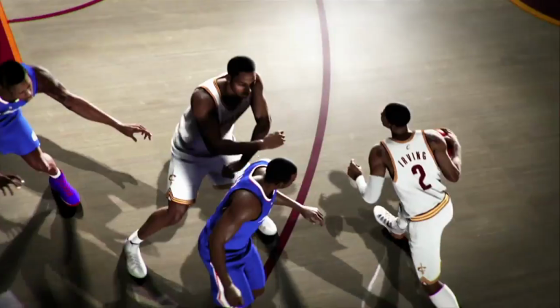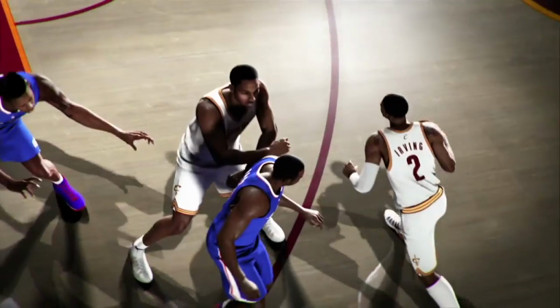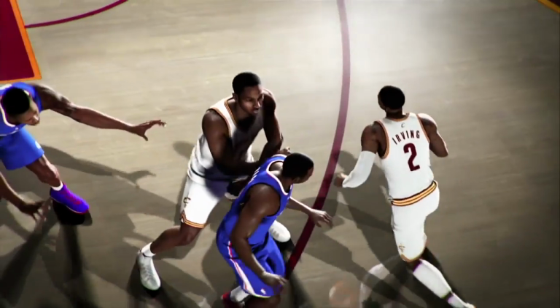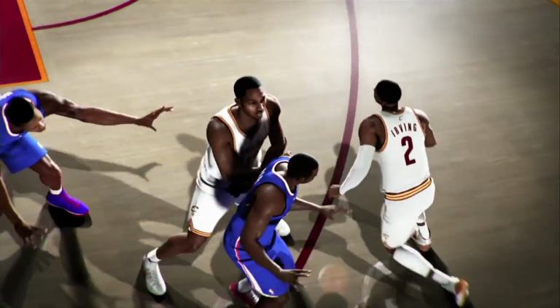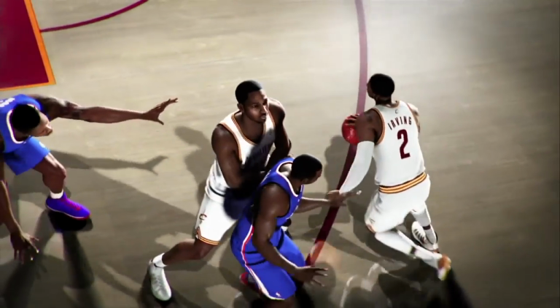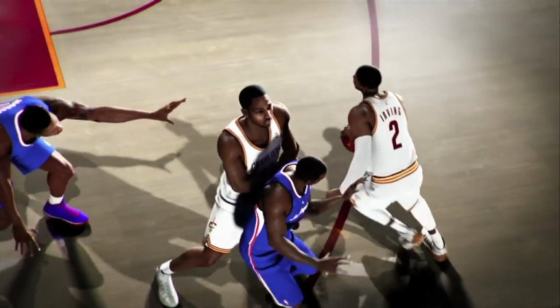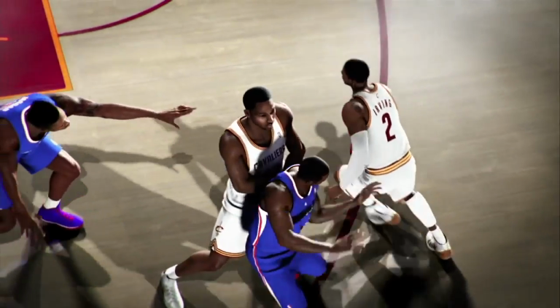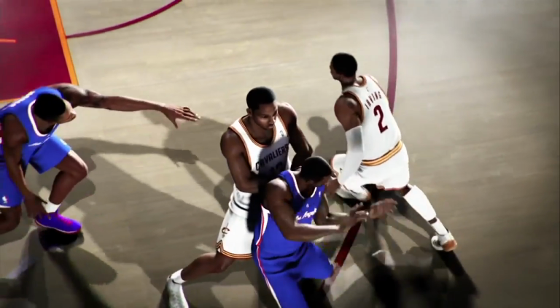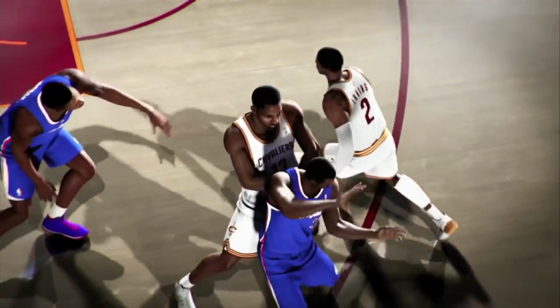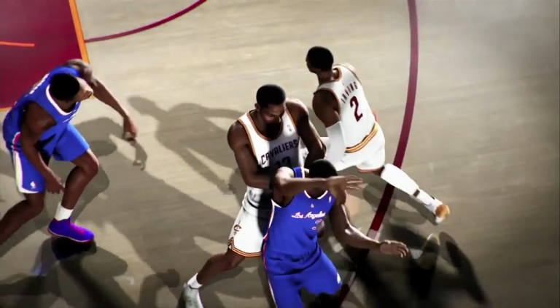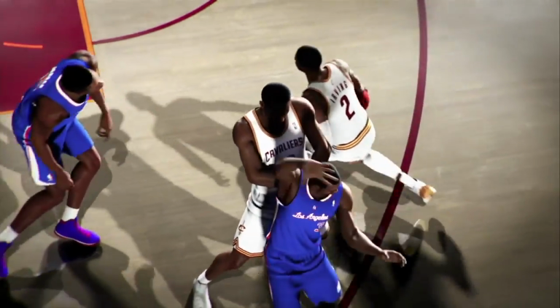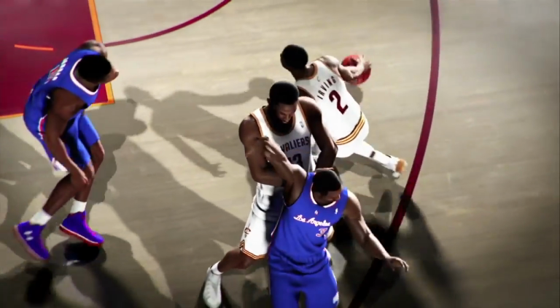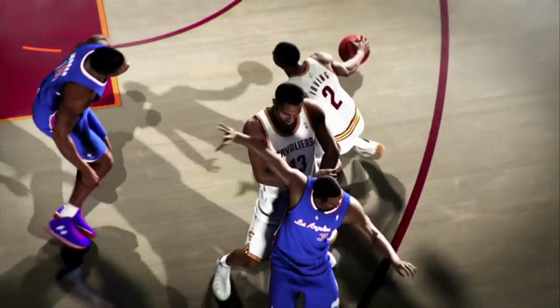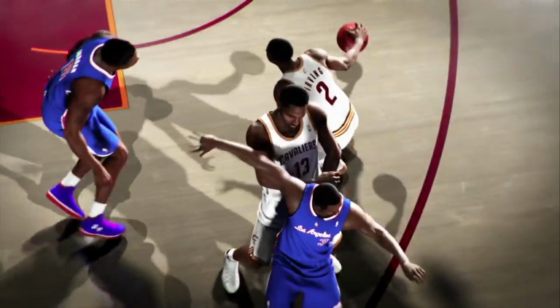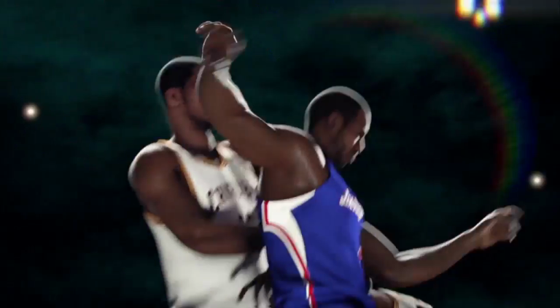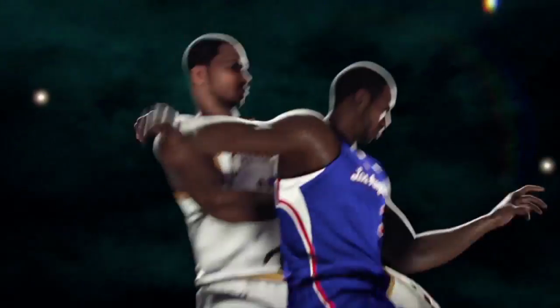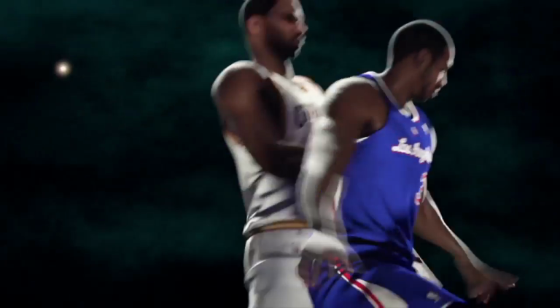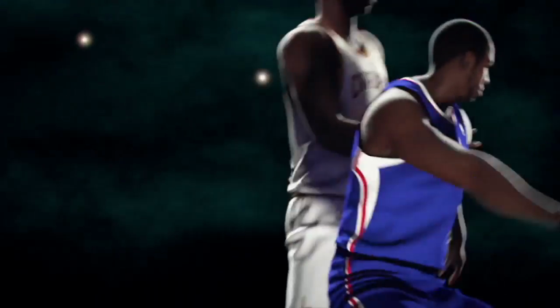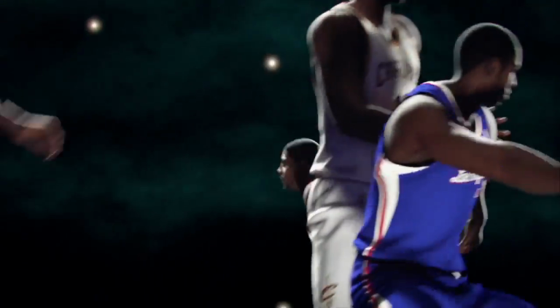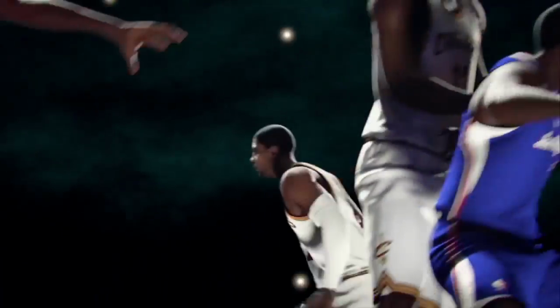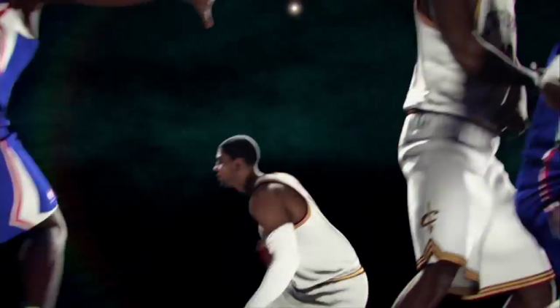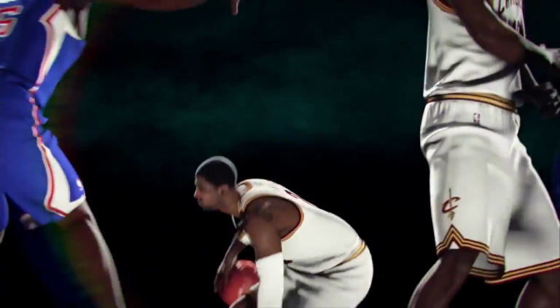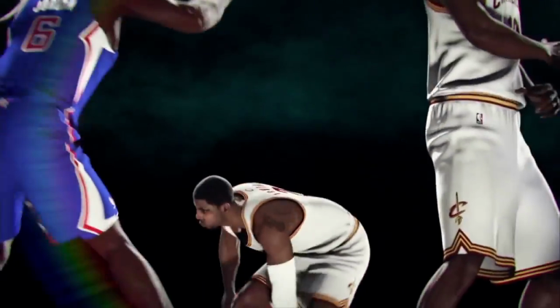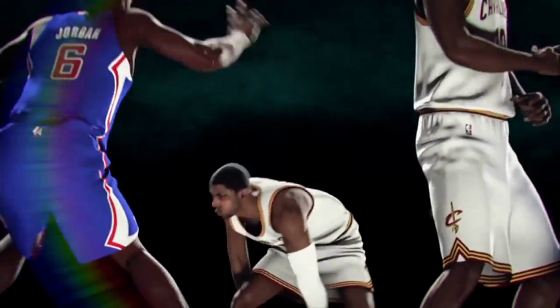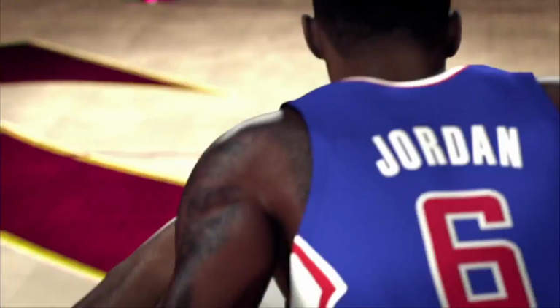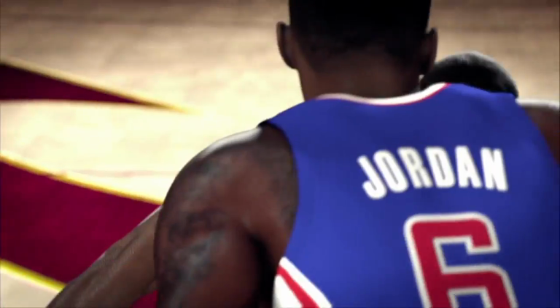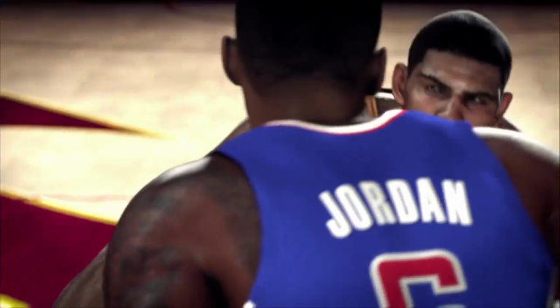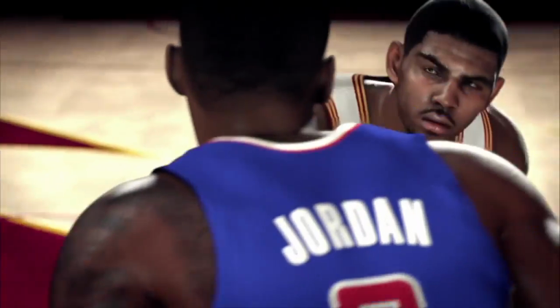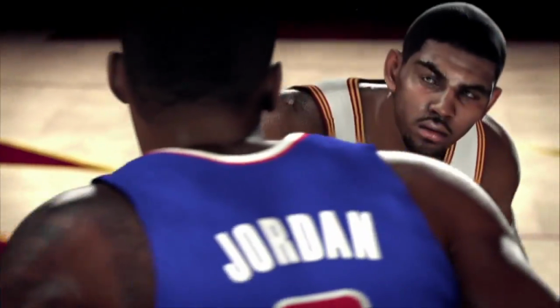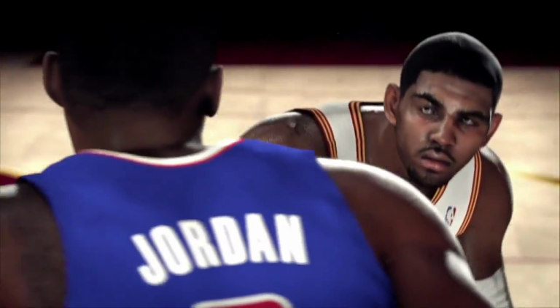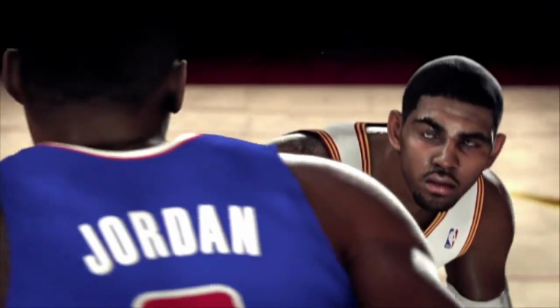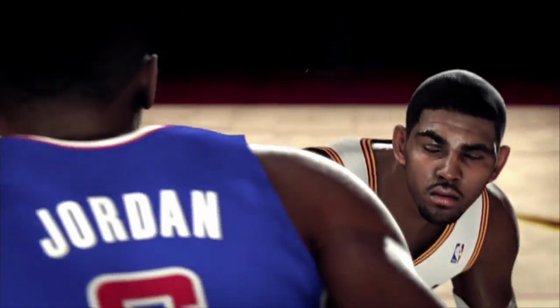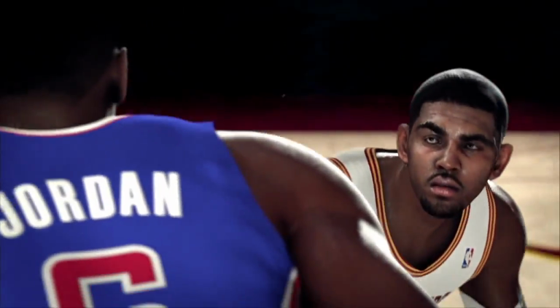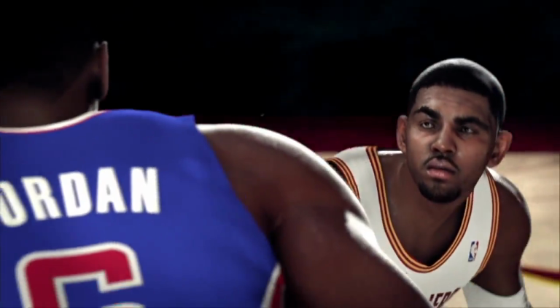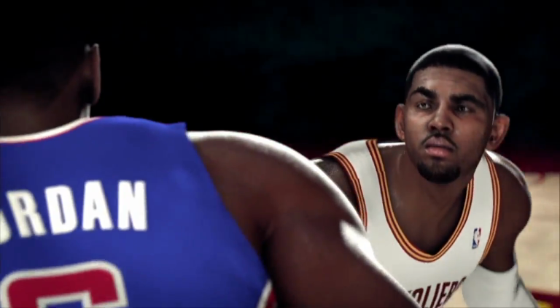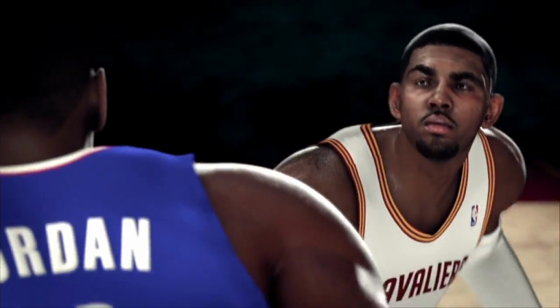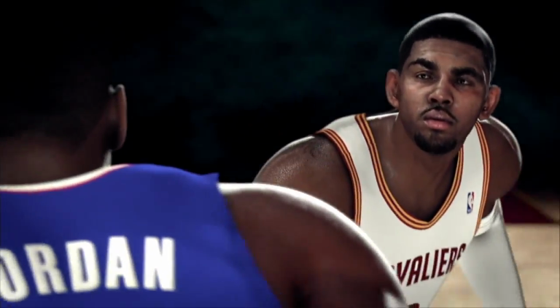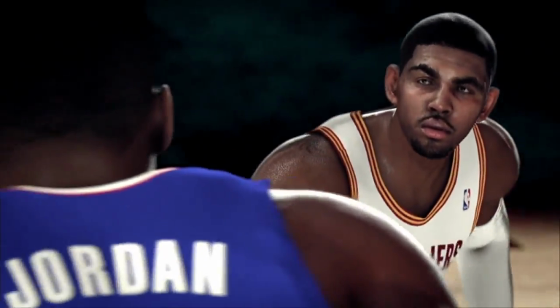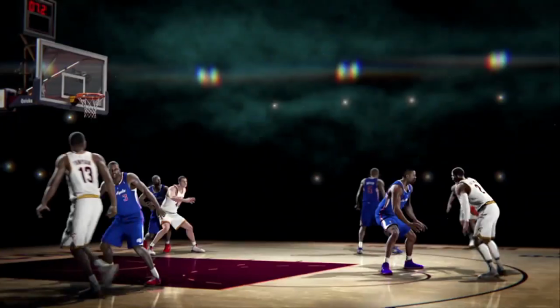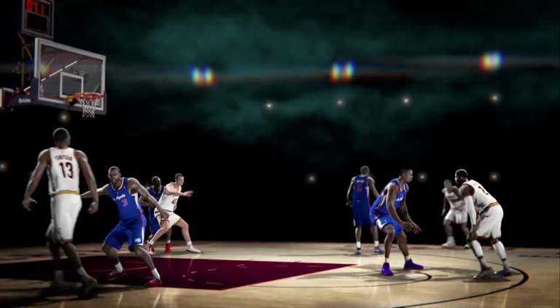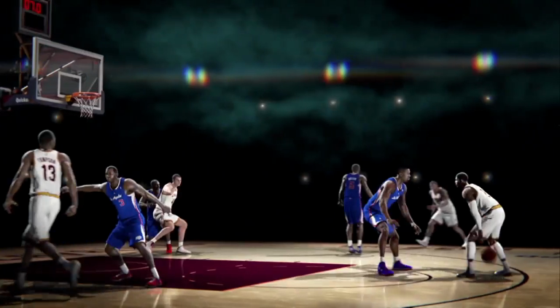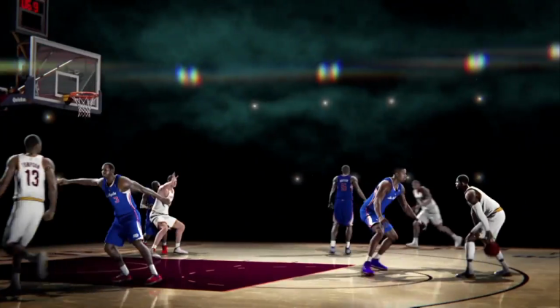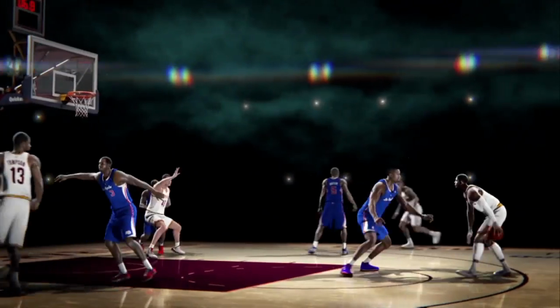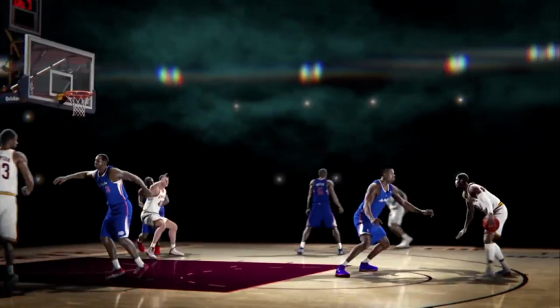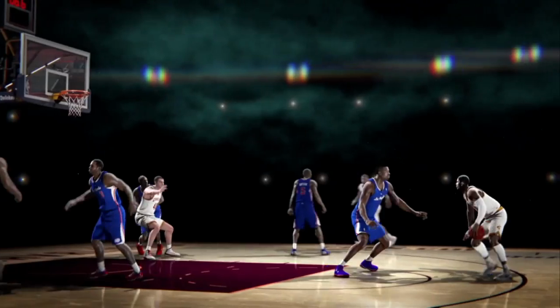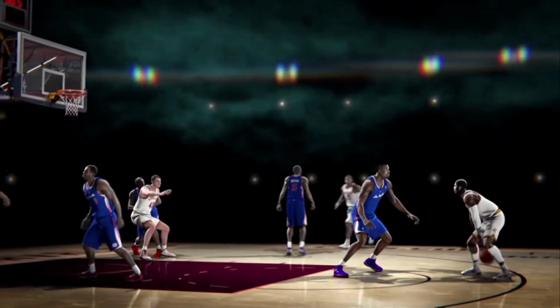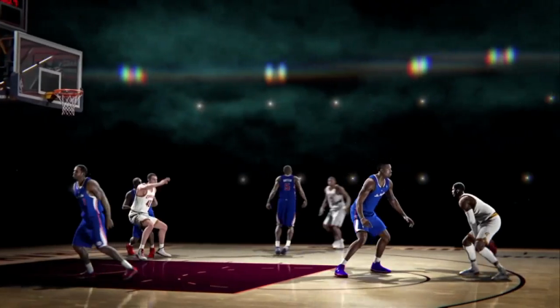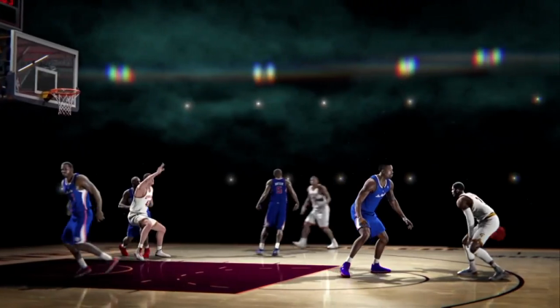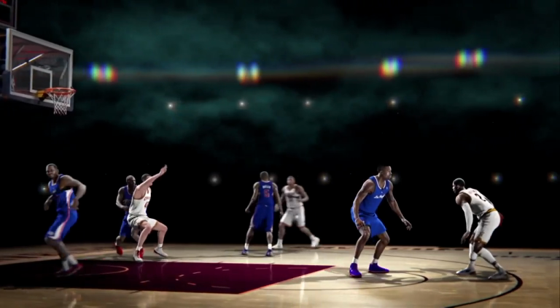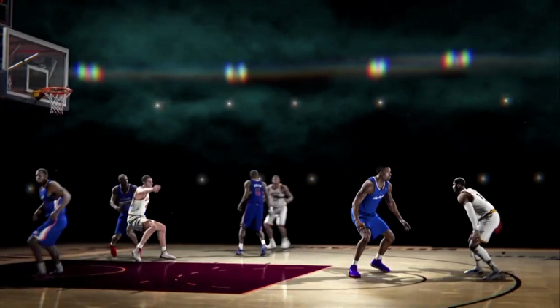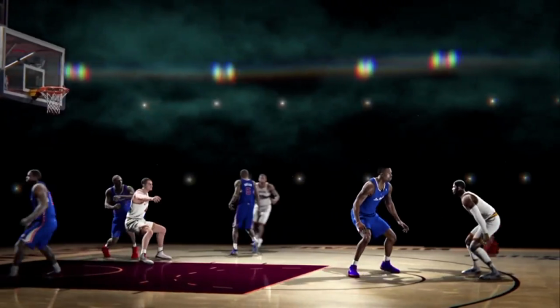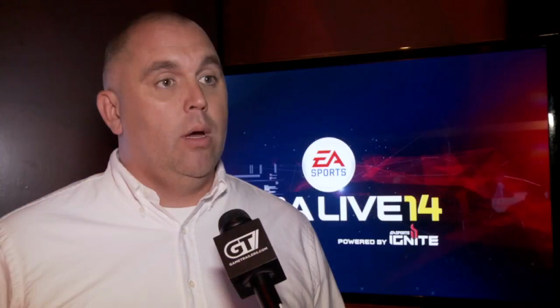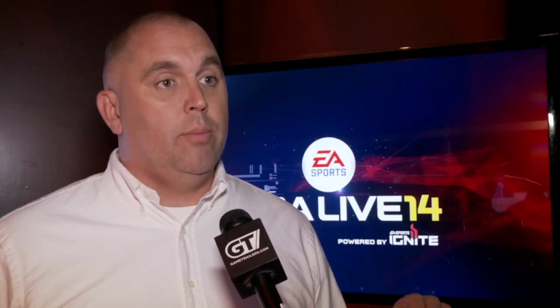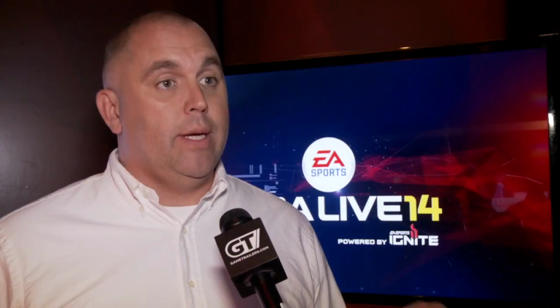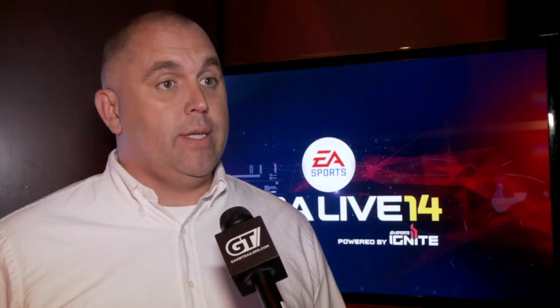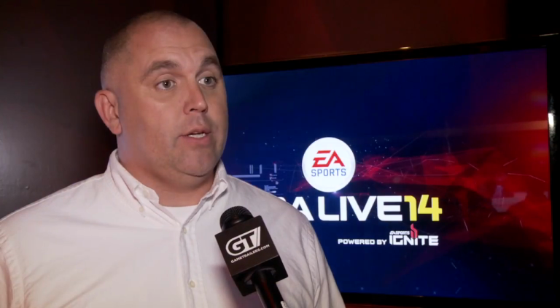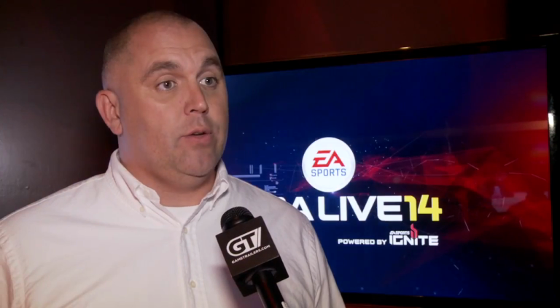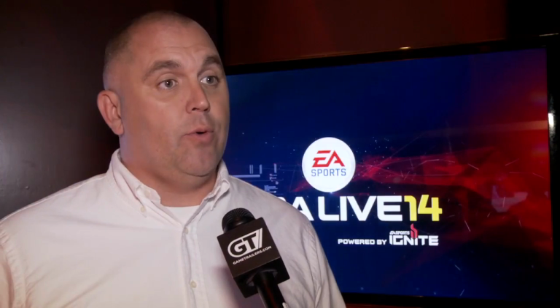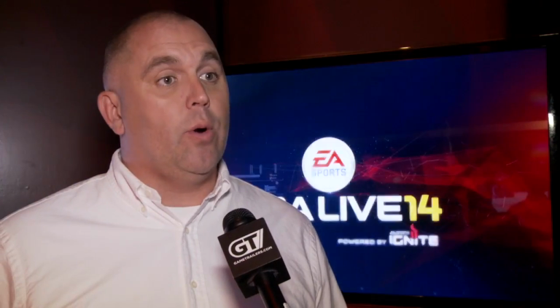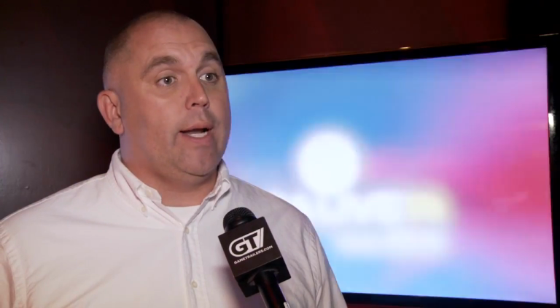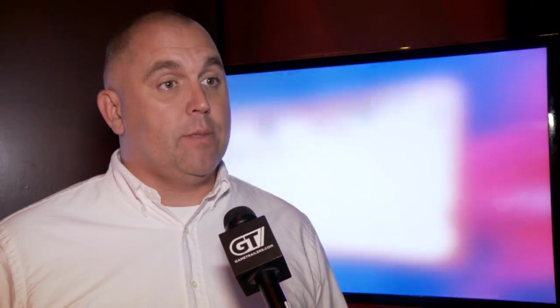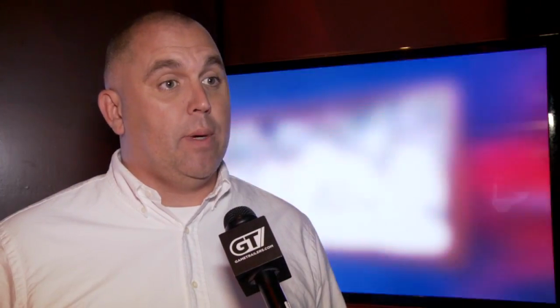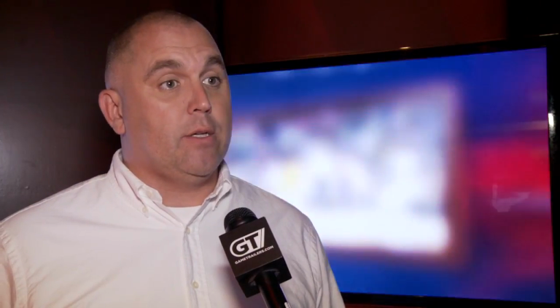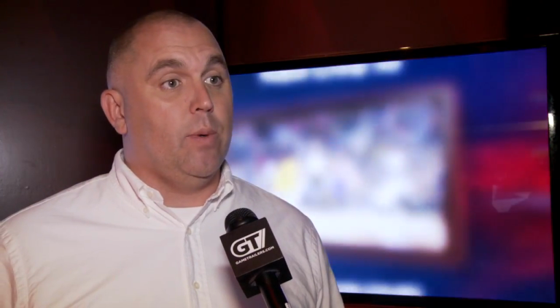NBA Live 14 will be available at launch this year with the new hardware, exclusively for Gen 4 — PlayStation 4 and Xbox One.